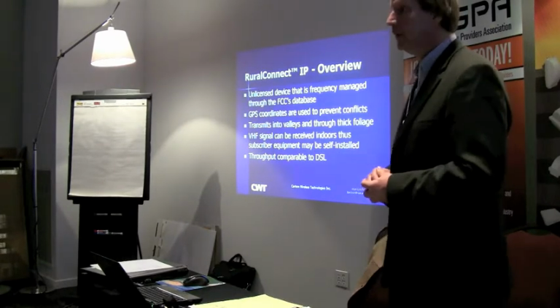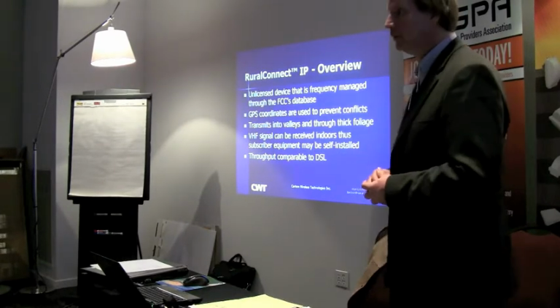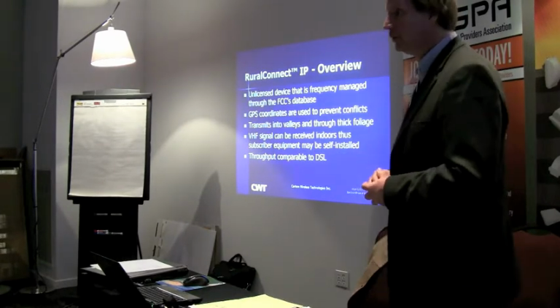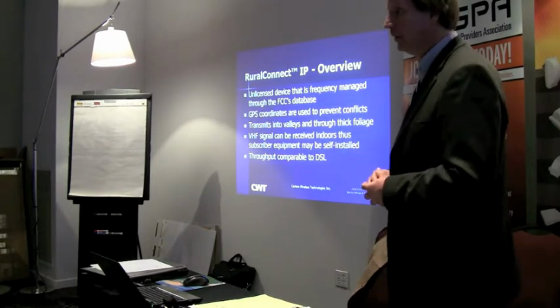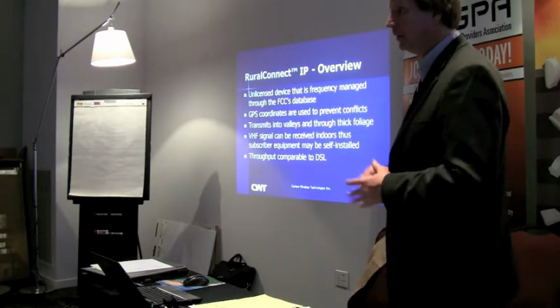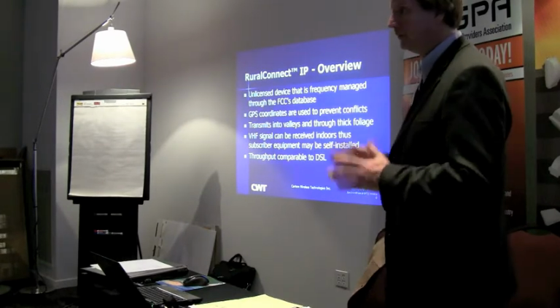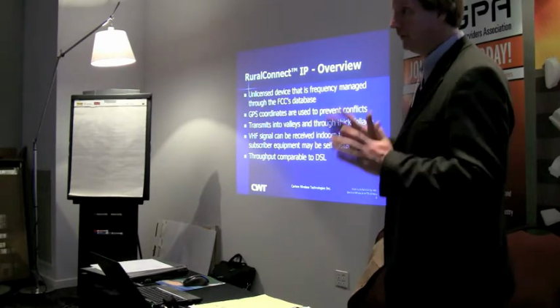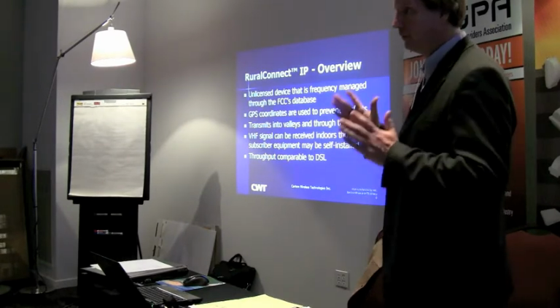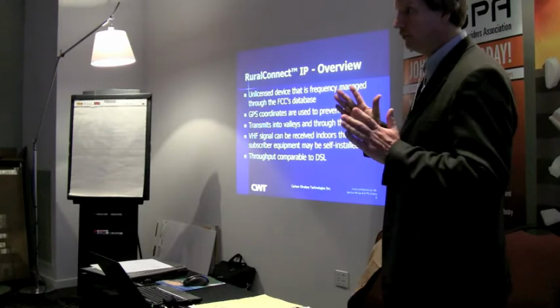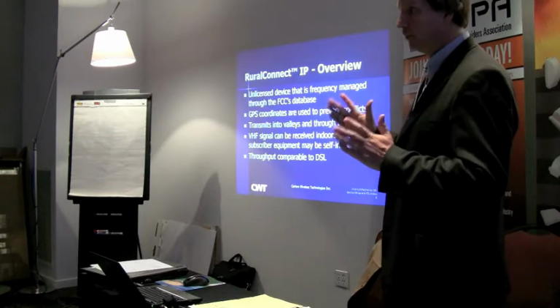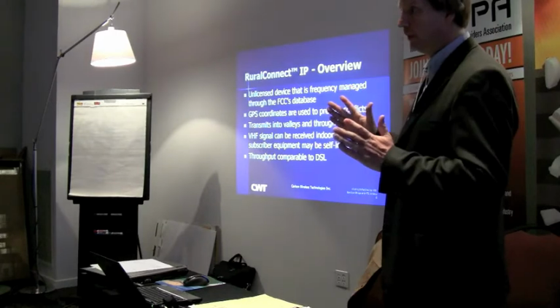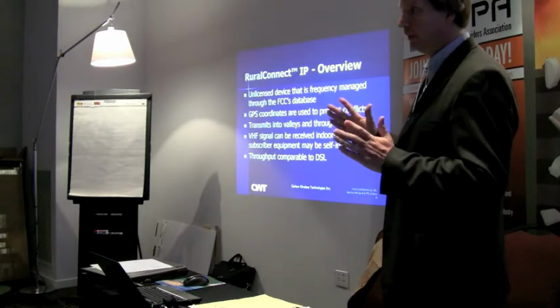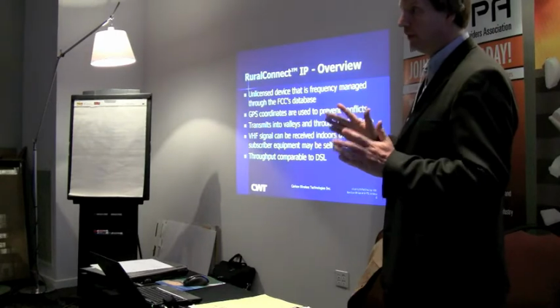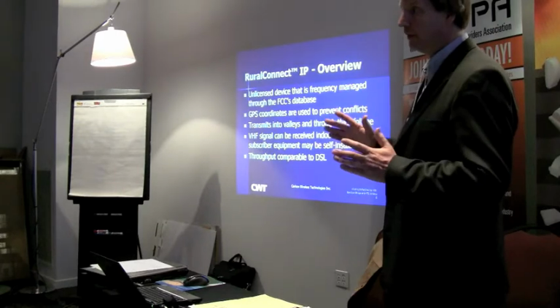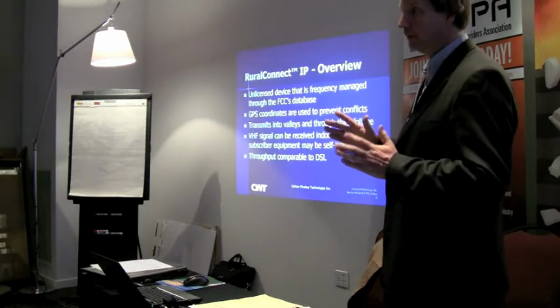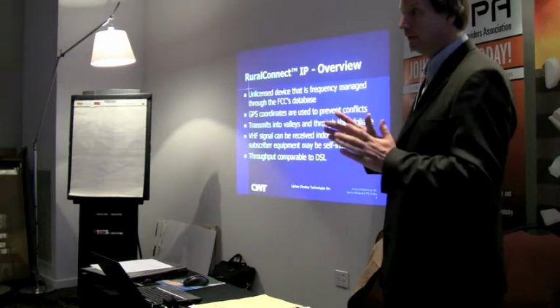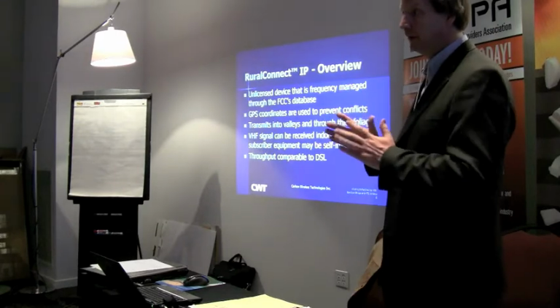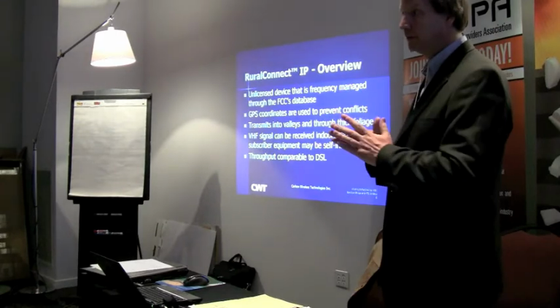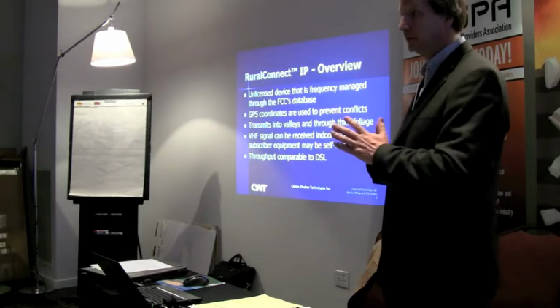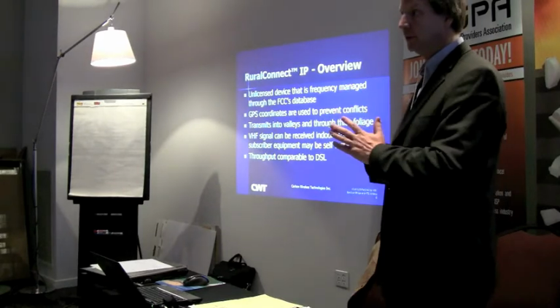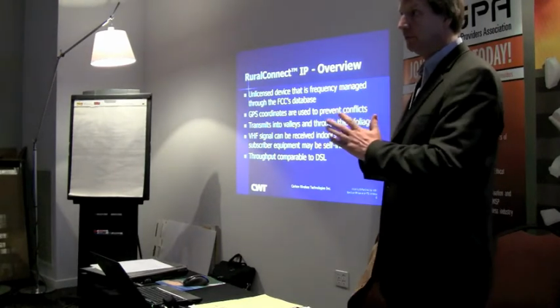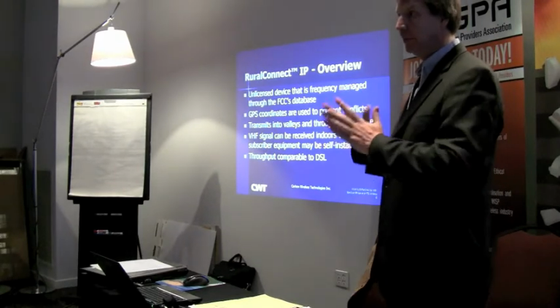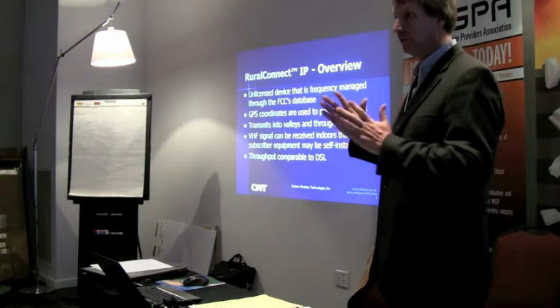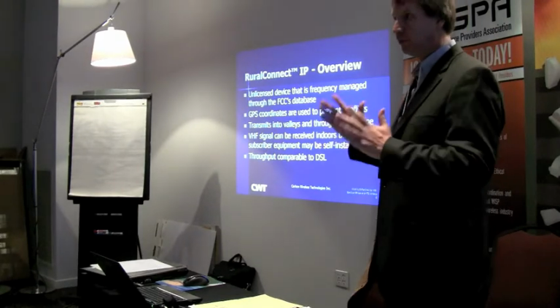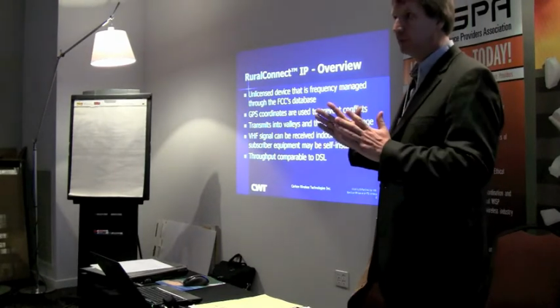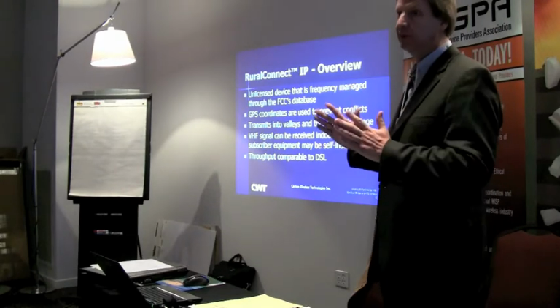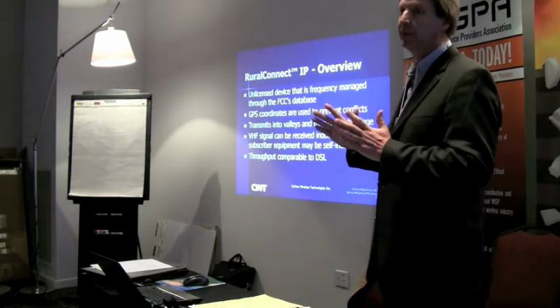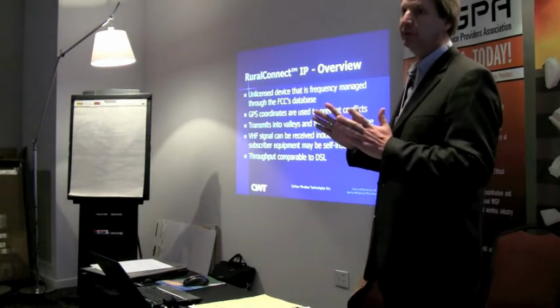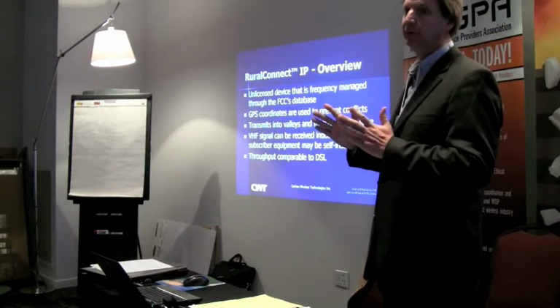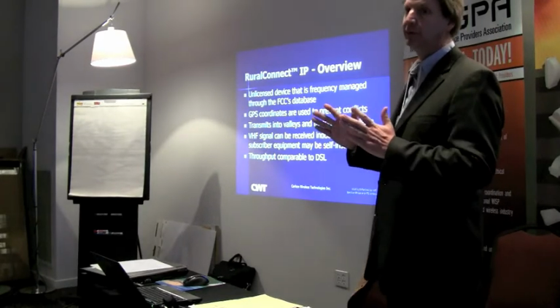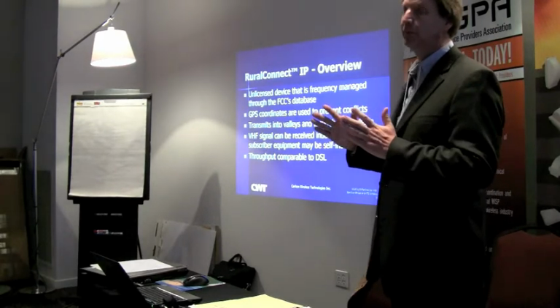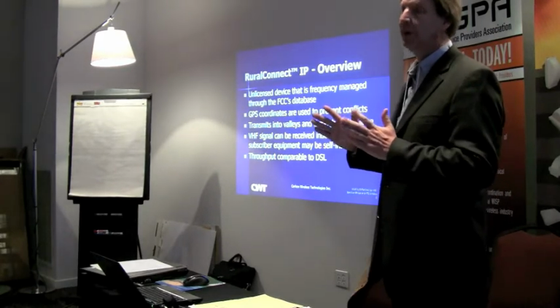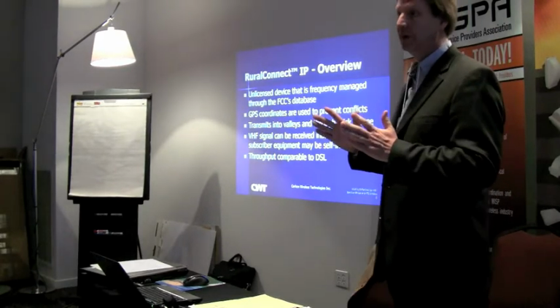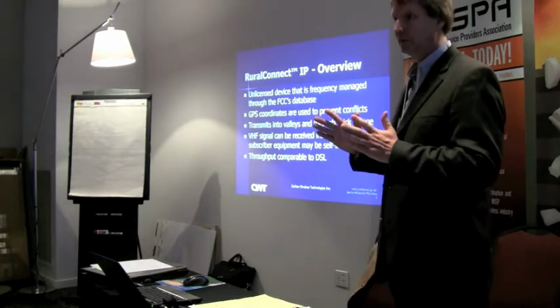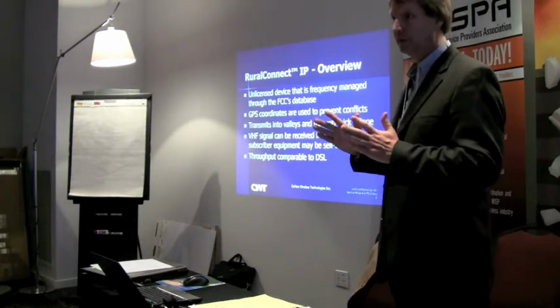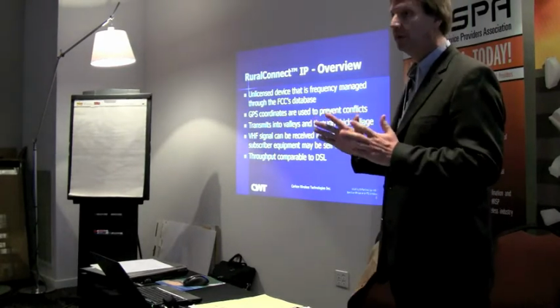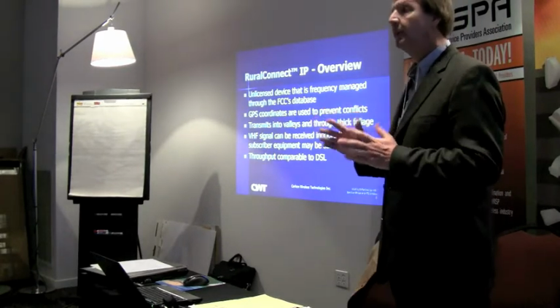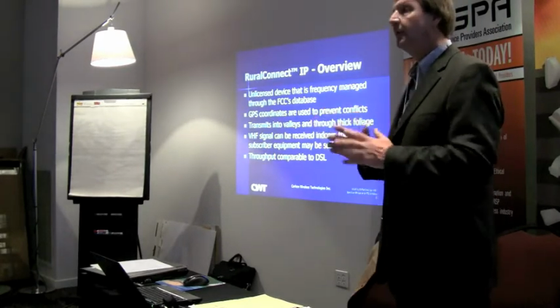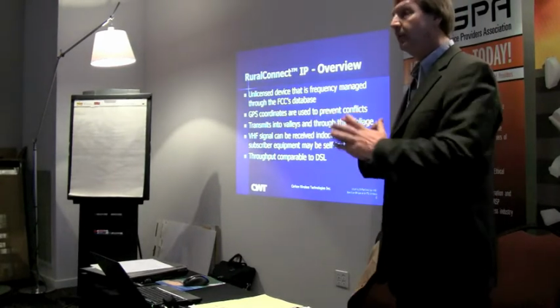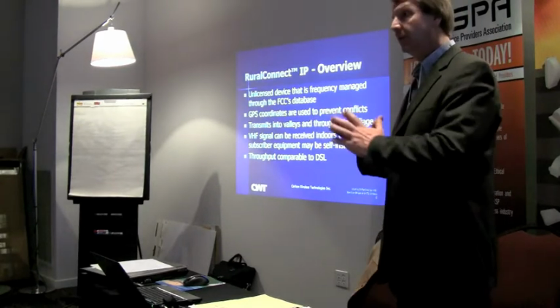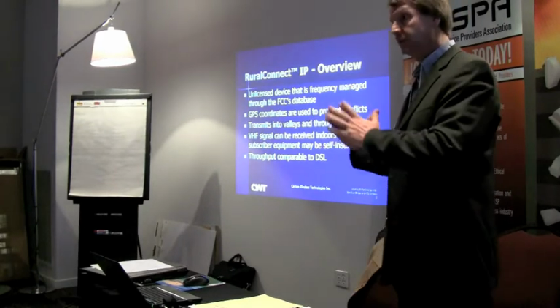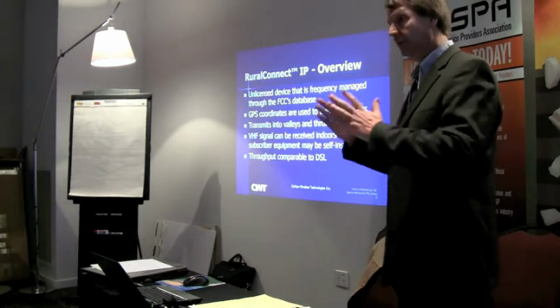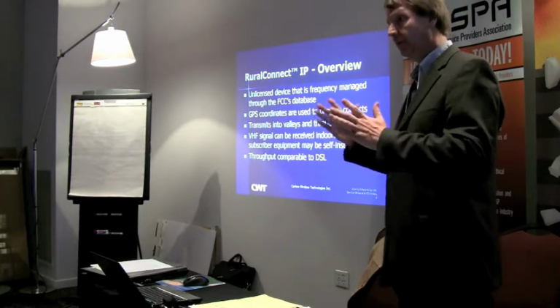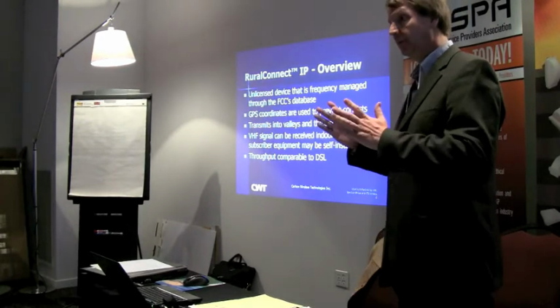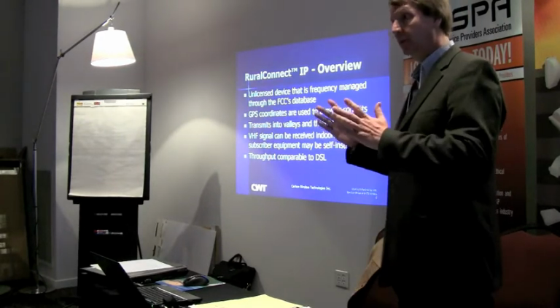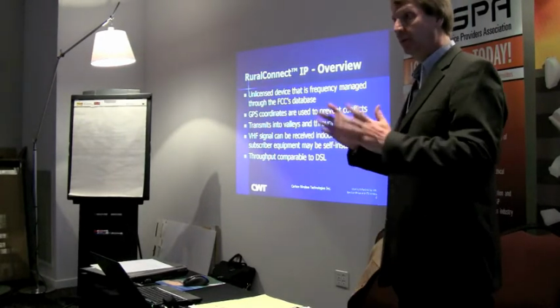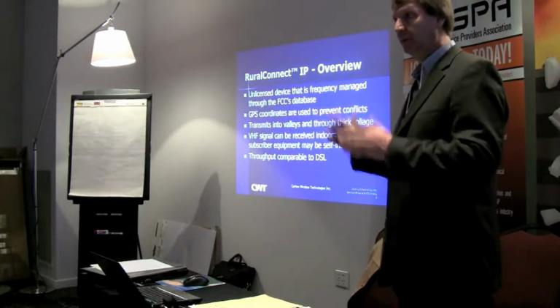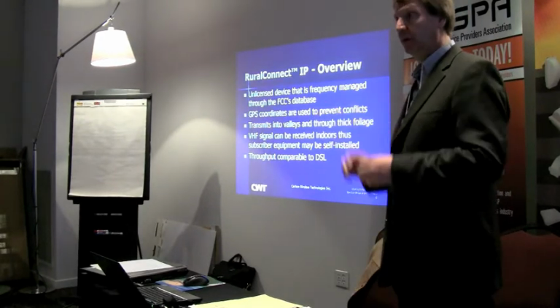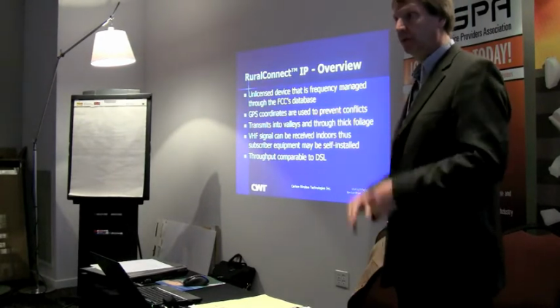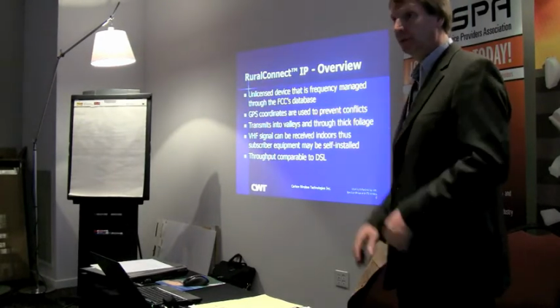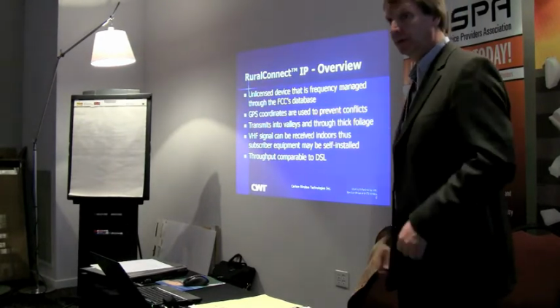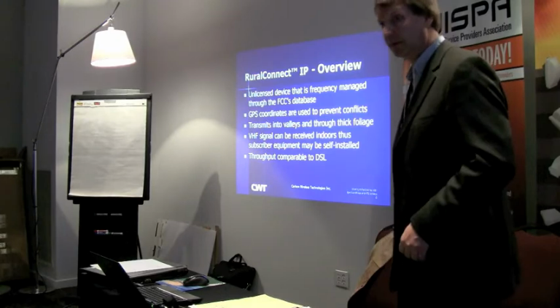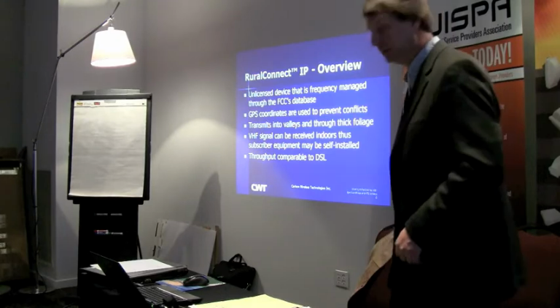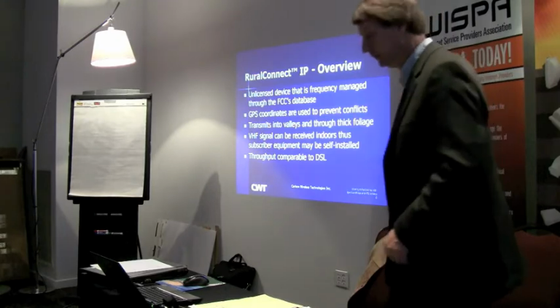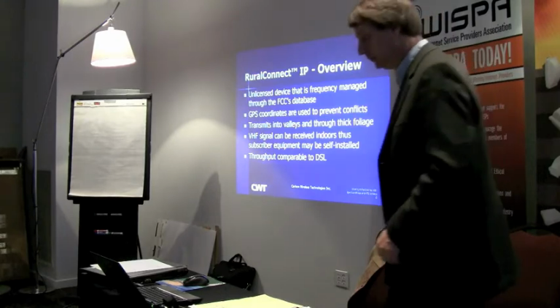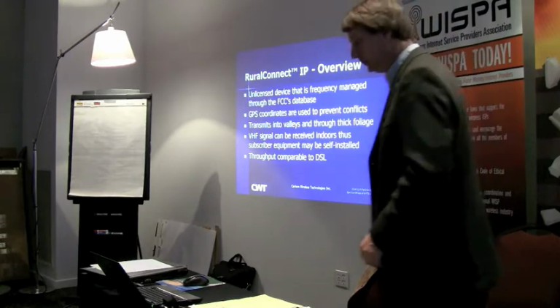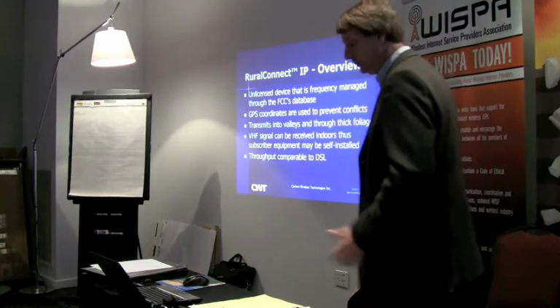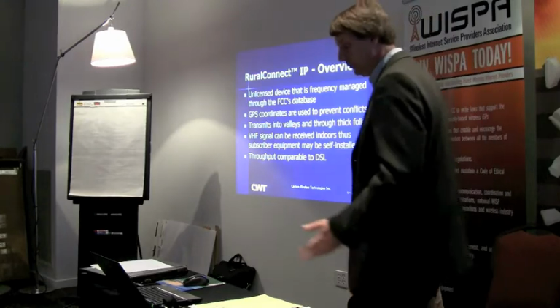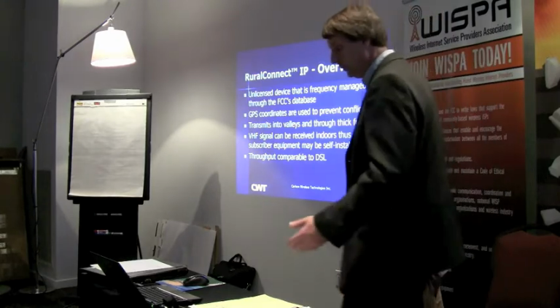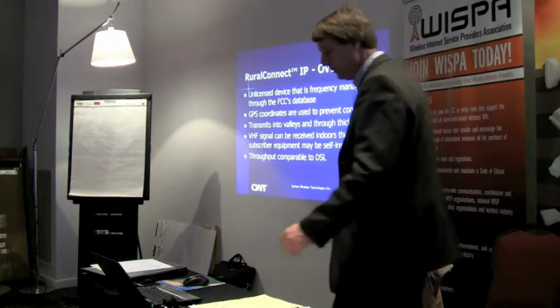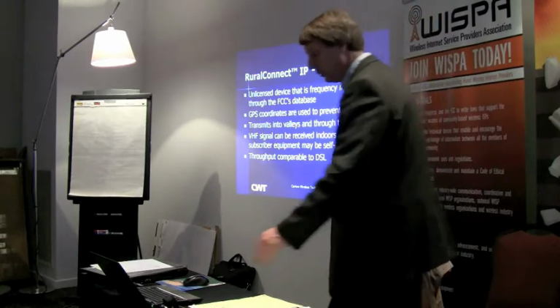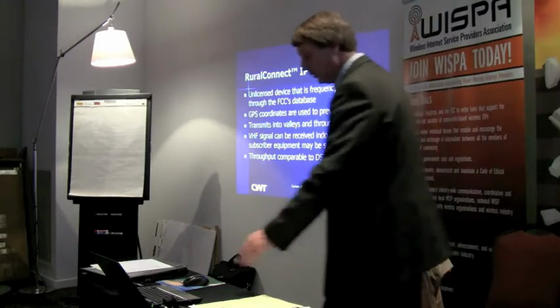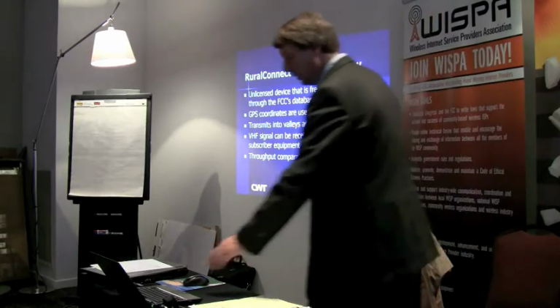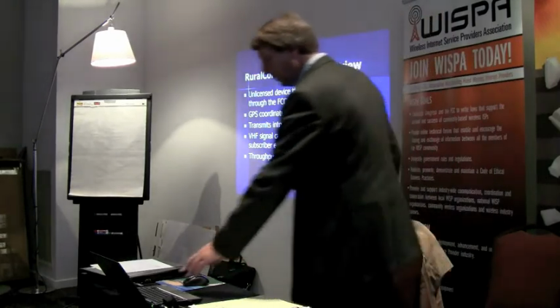Two channels giving you 12 megahertz actually gives you about three times as much bandwidth because you don't have a guard band in the middle - maybe even four times.